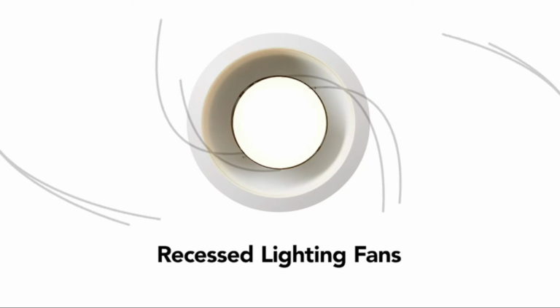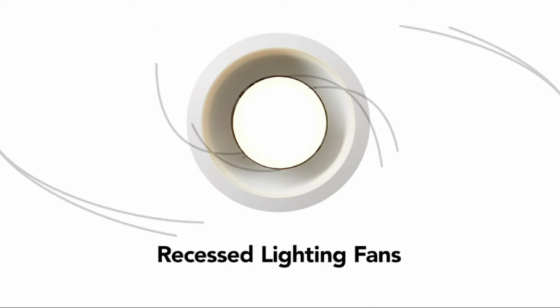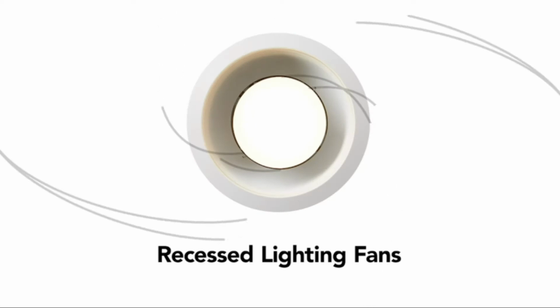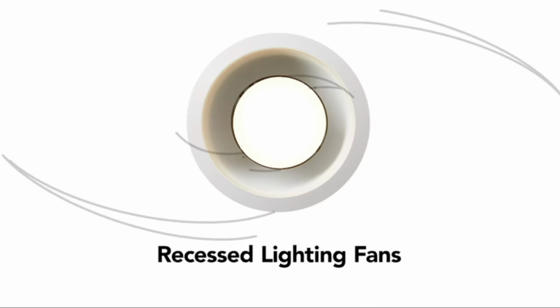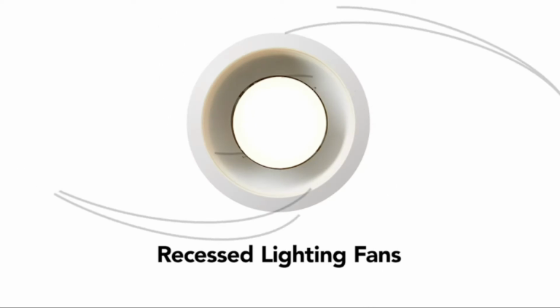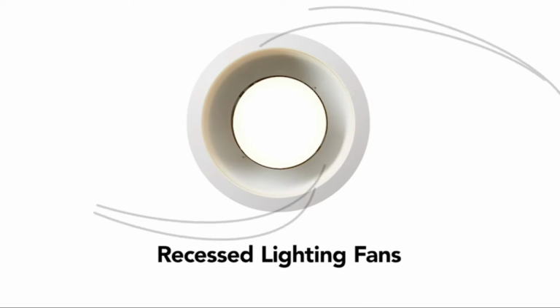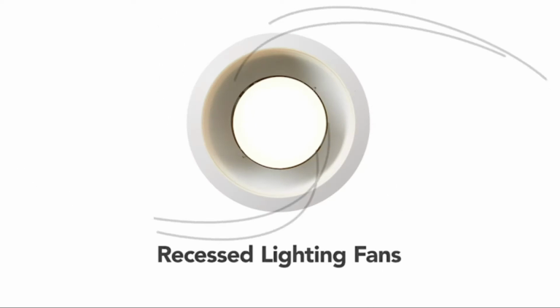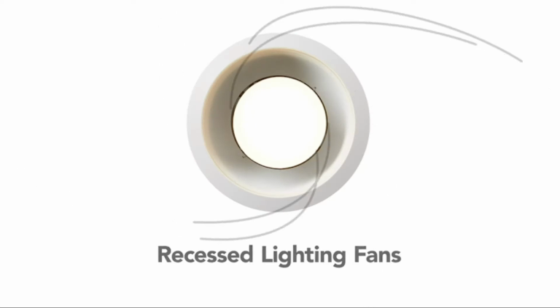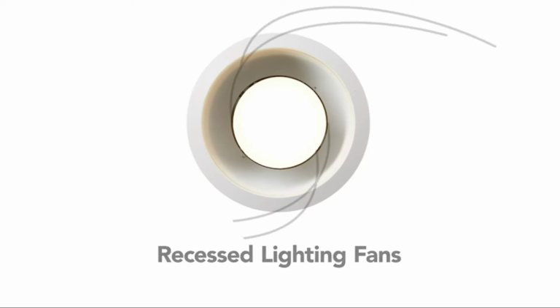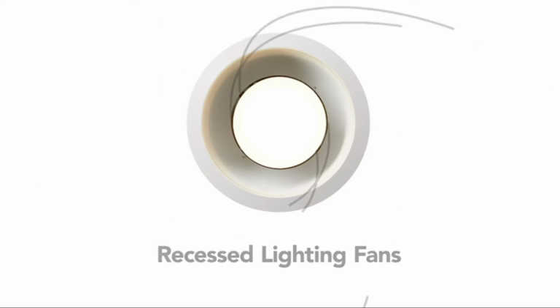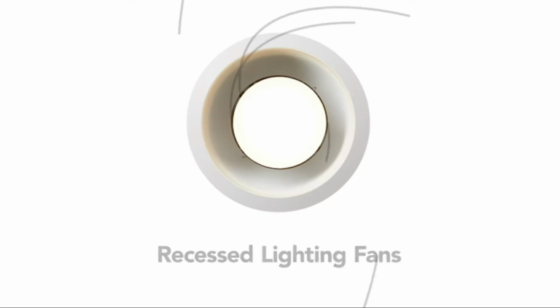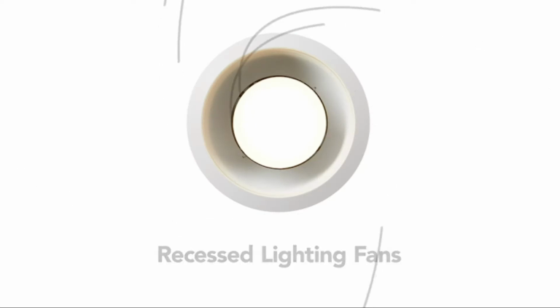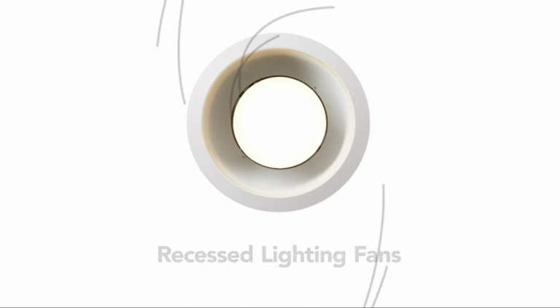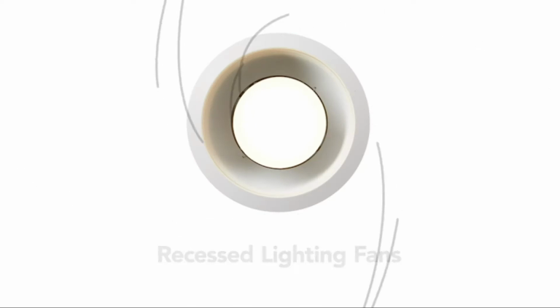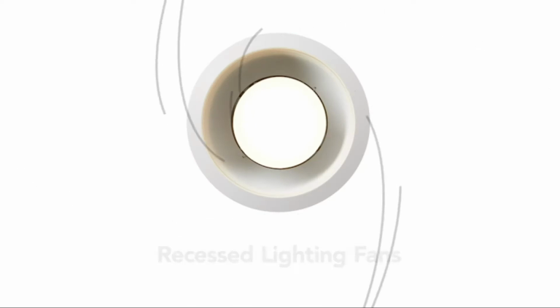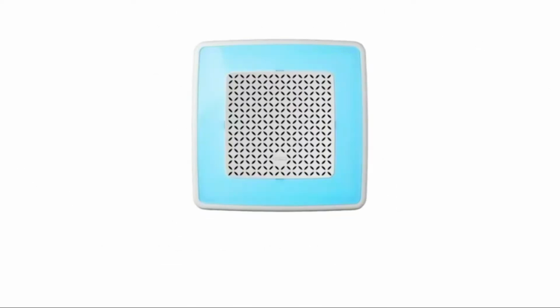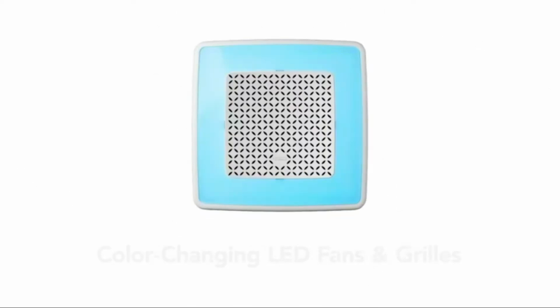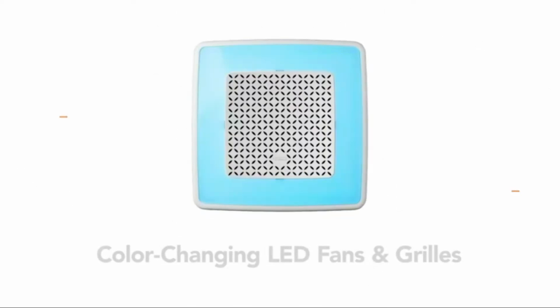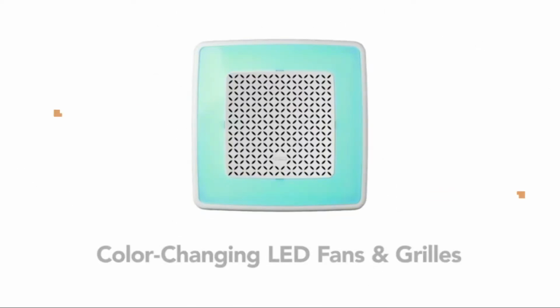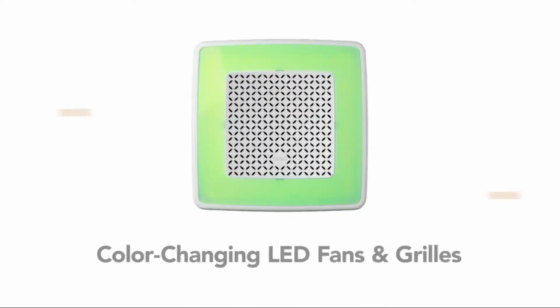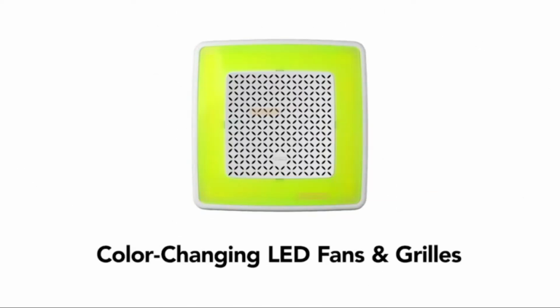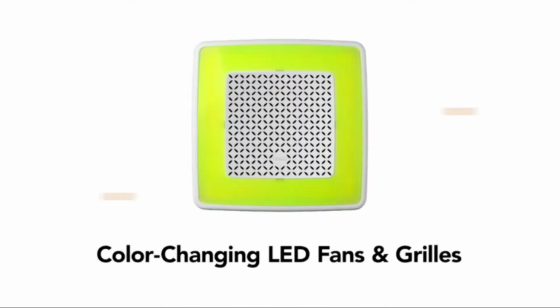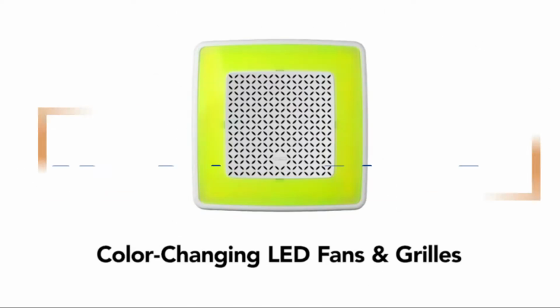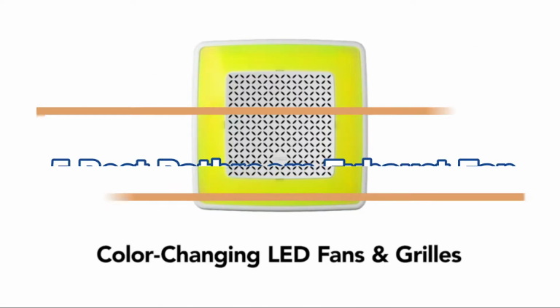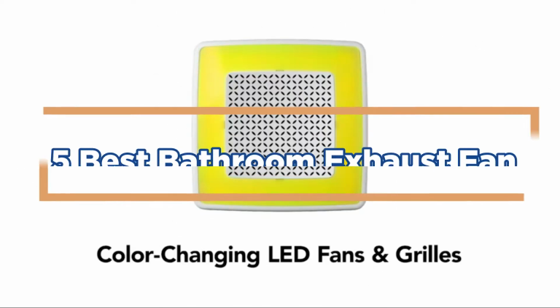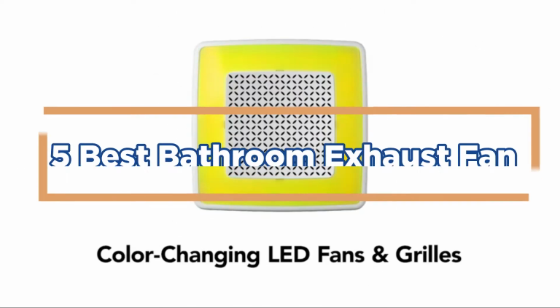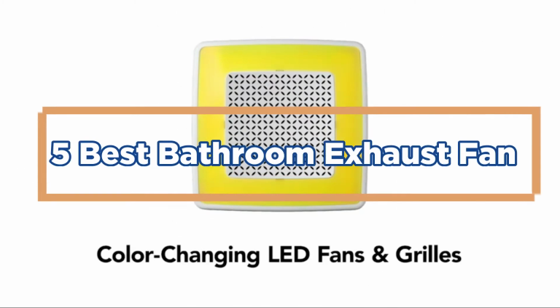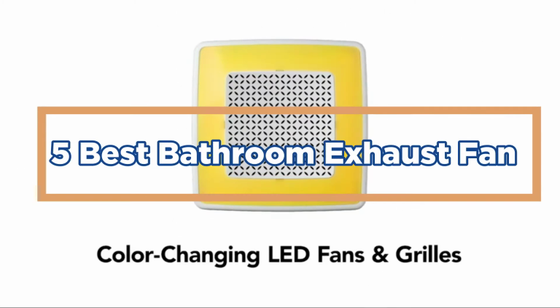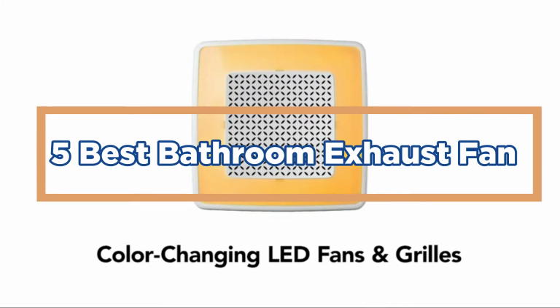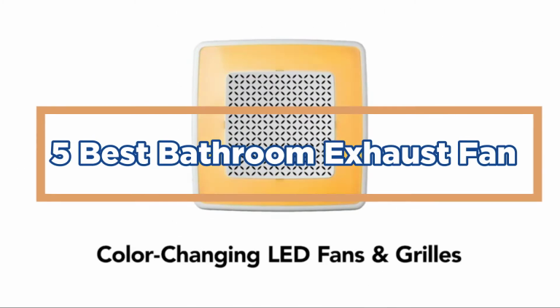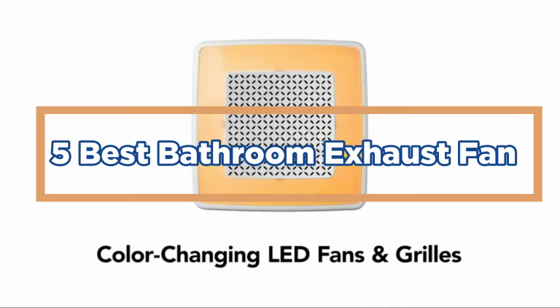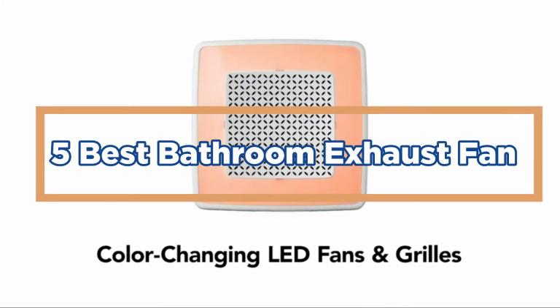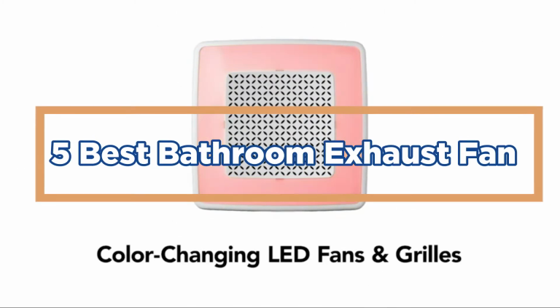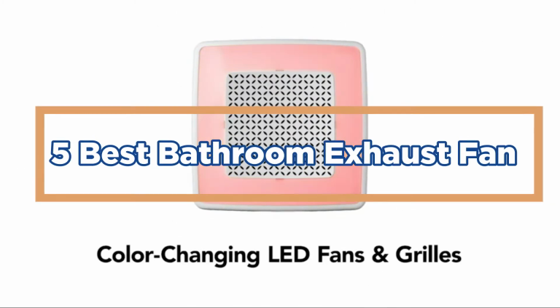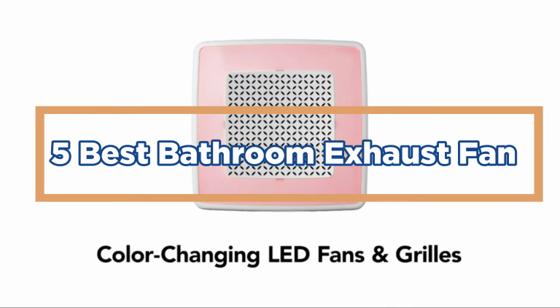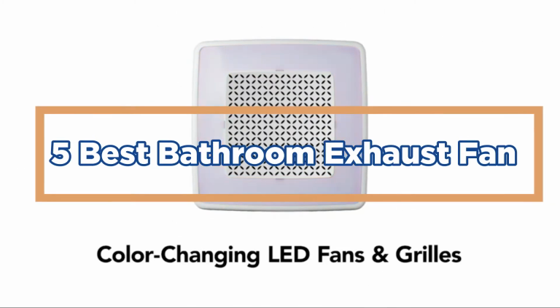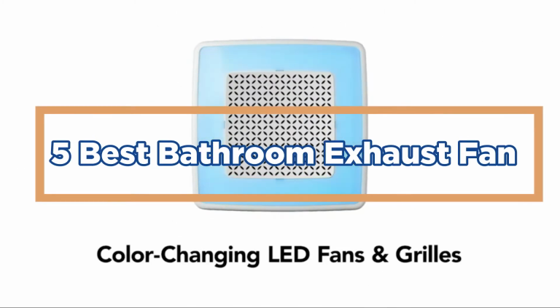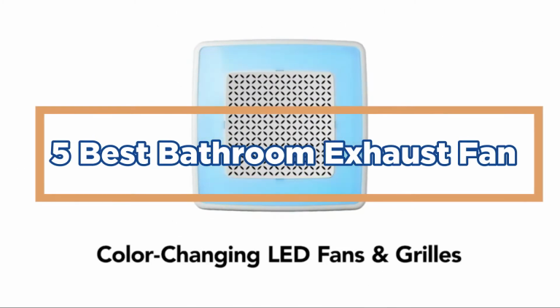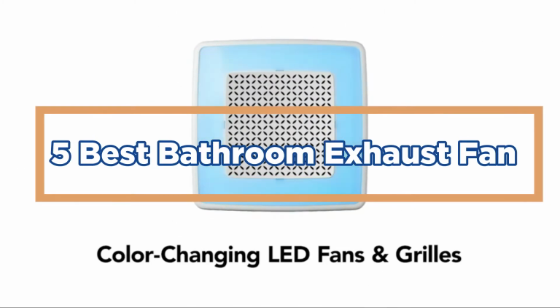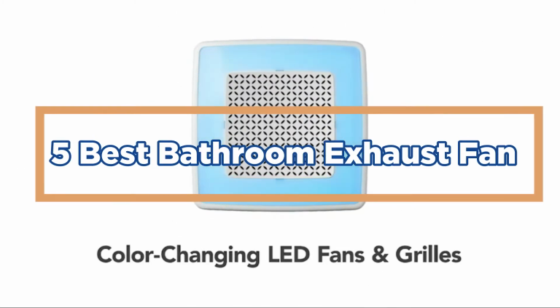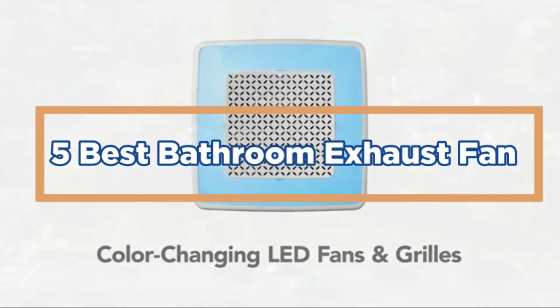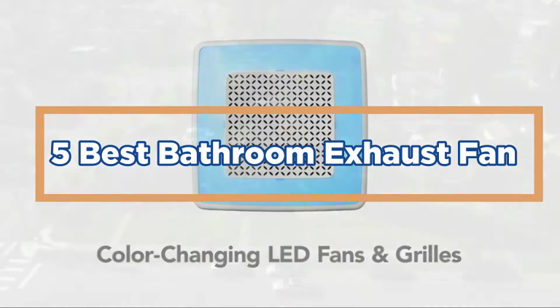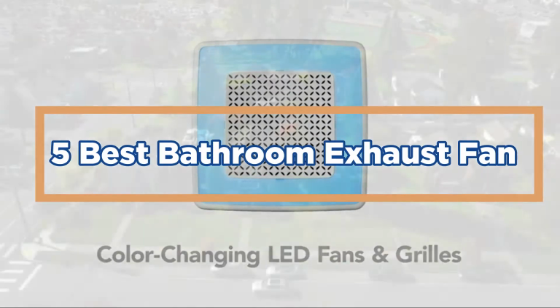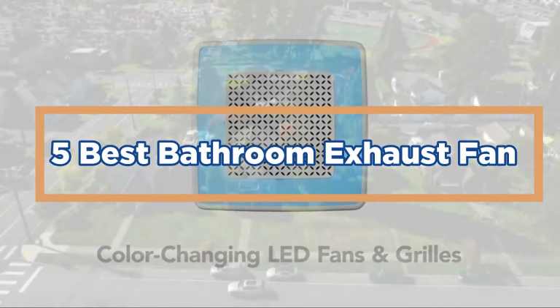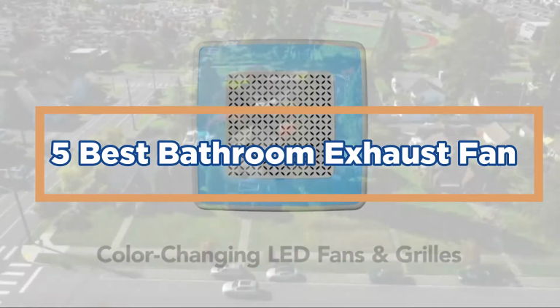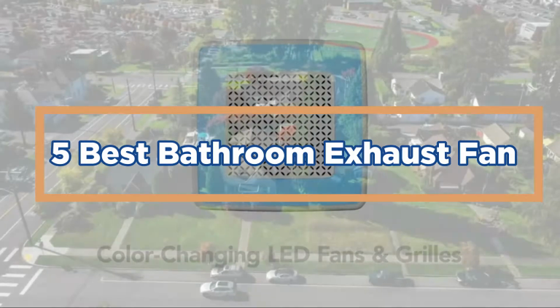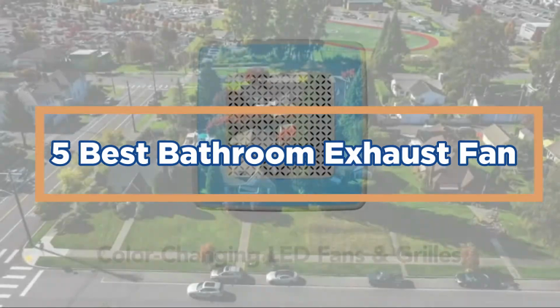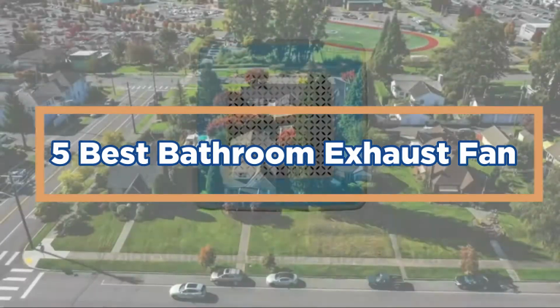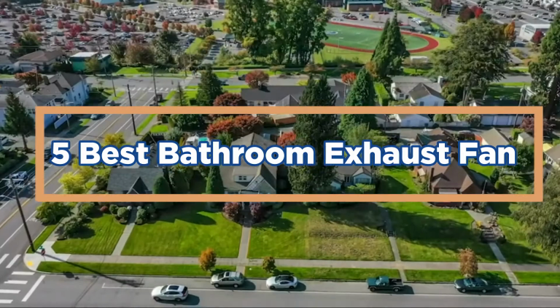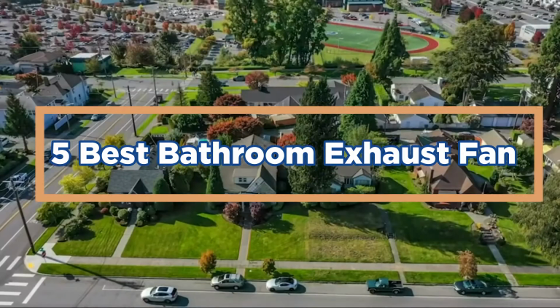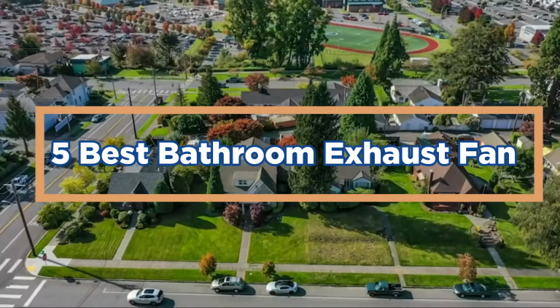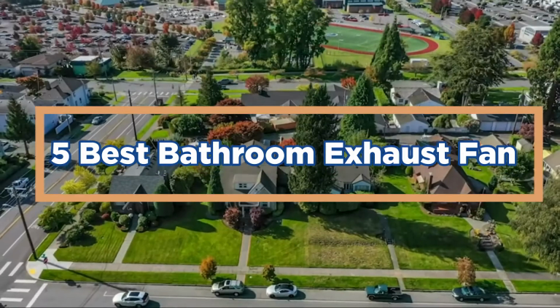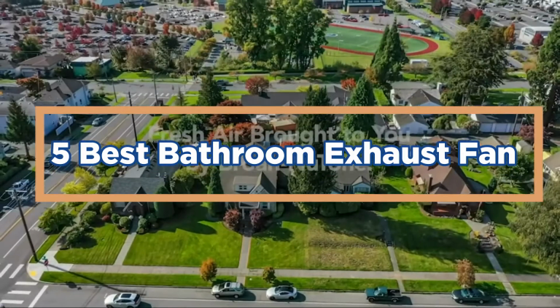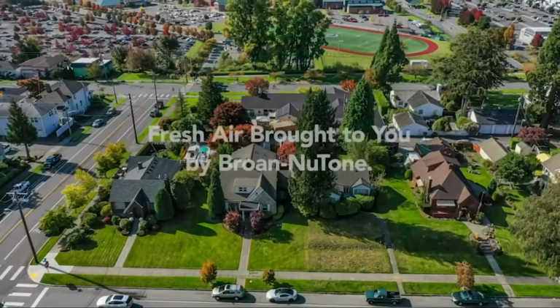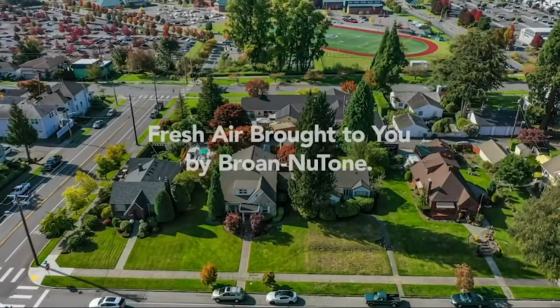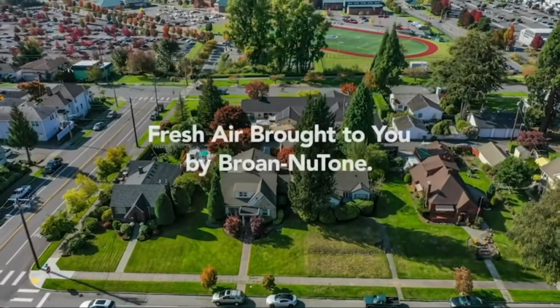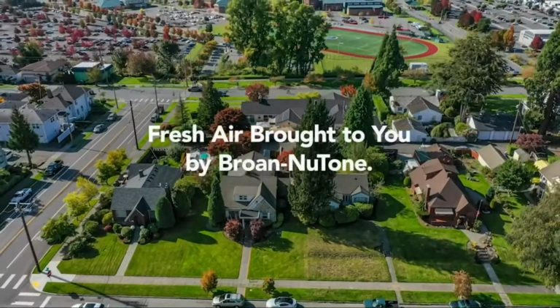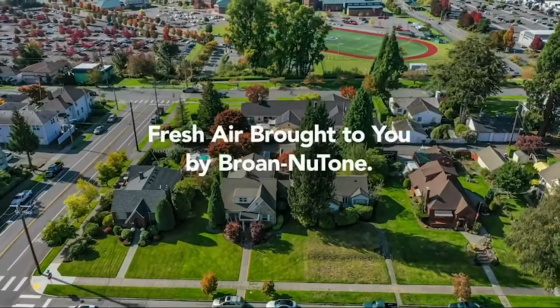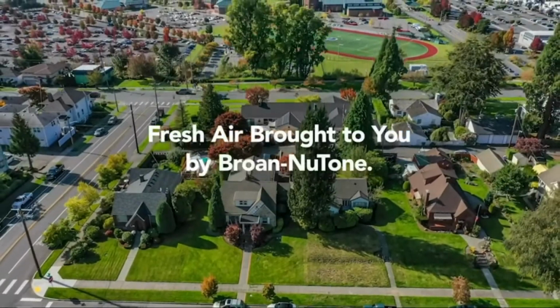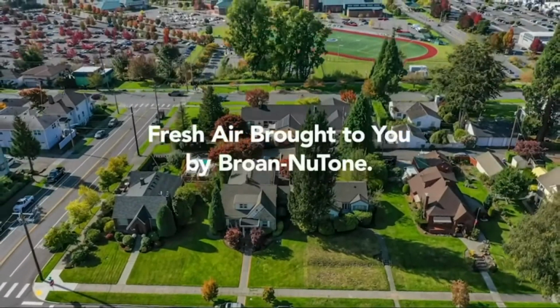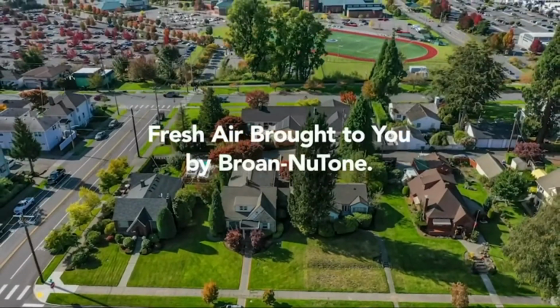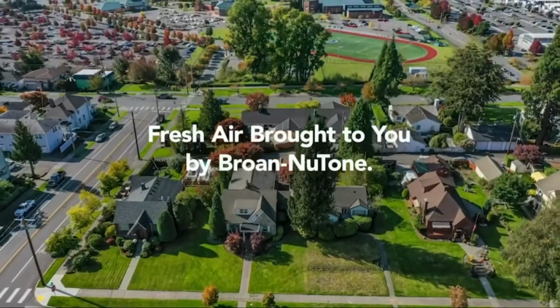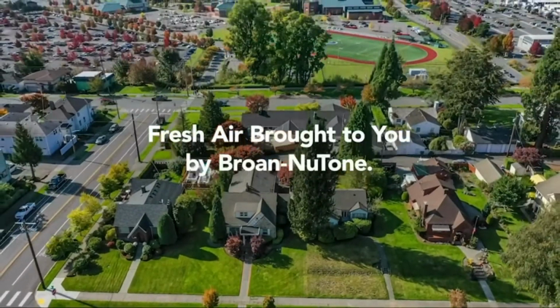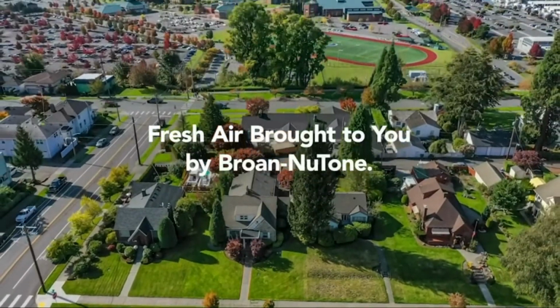In today's video, we will show you the top 5 best bathroom exhaust fans. So let's get started.